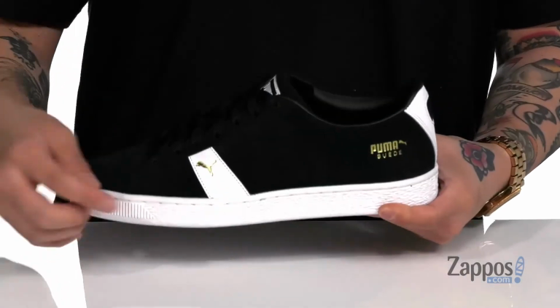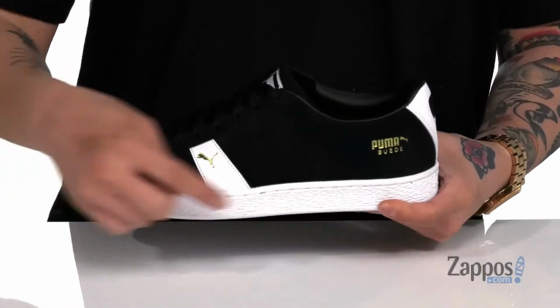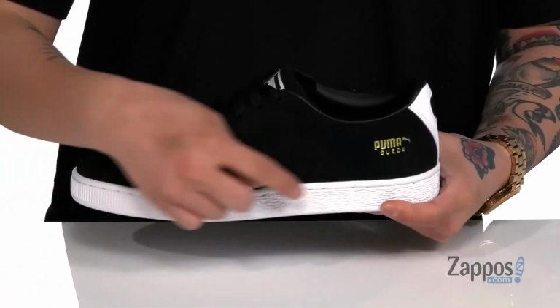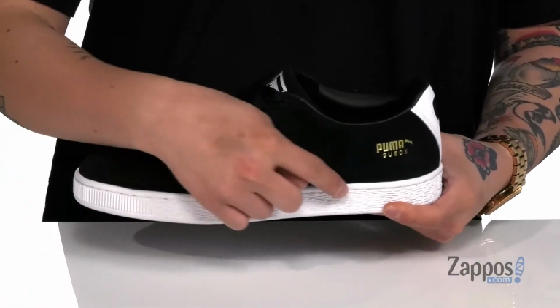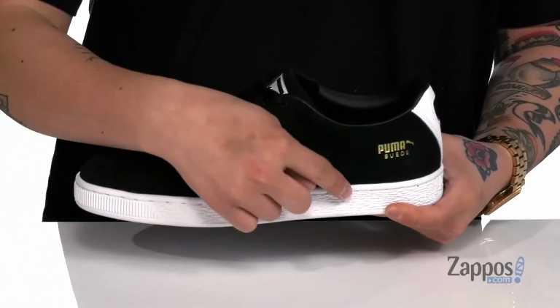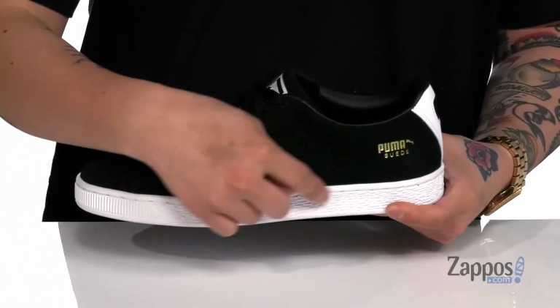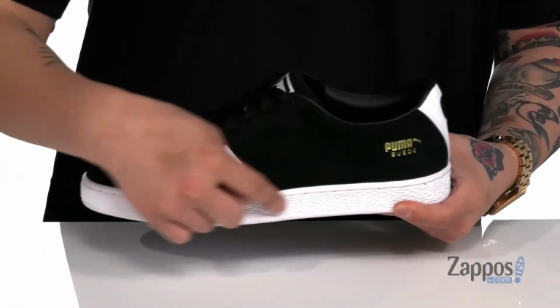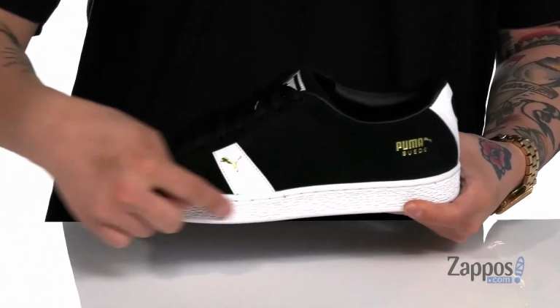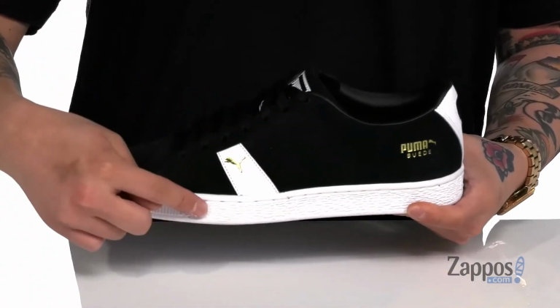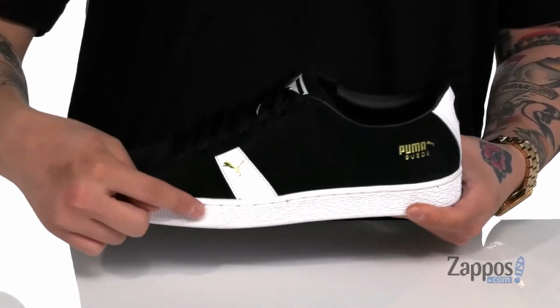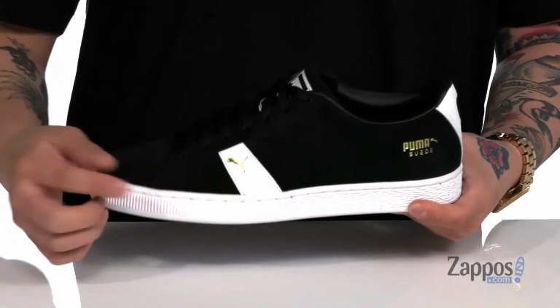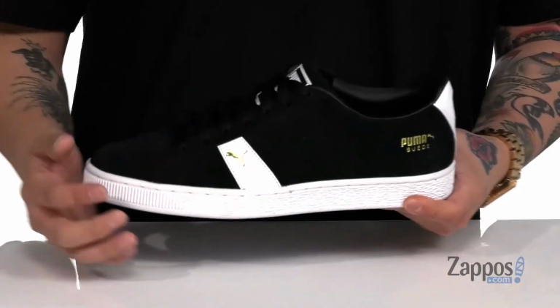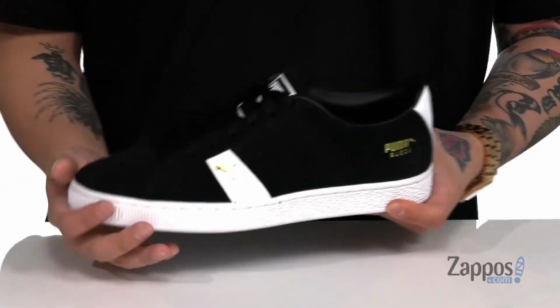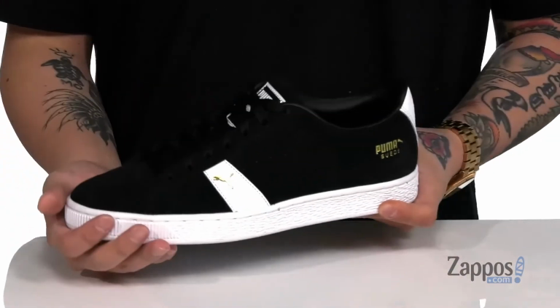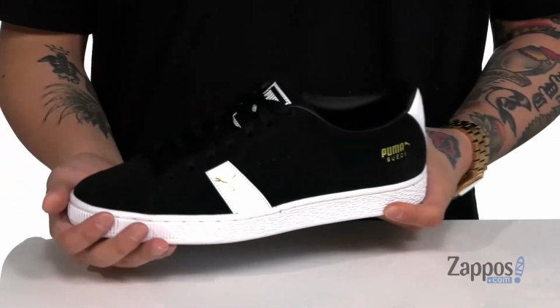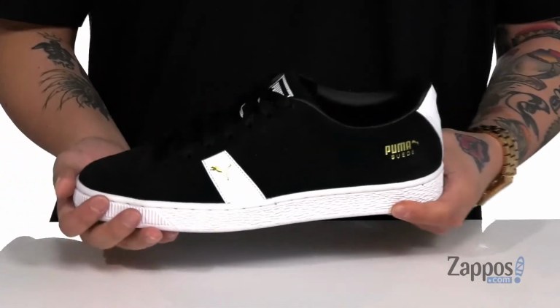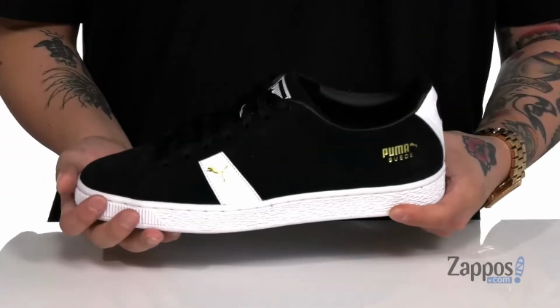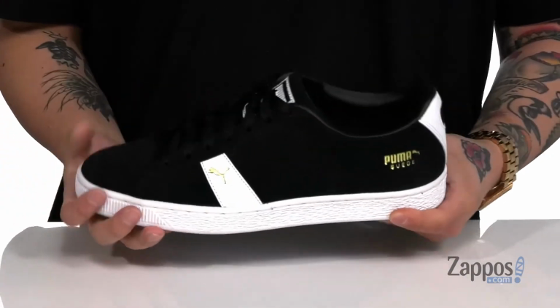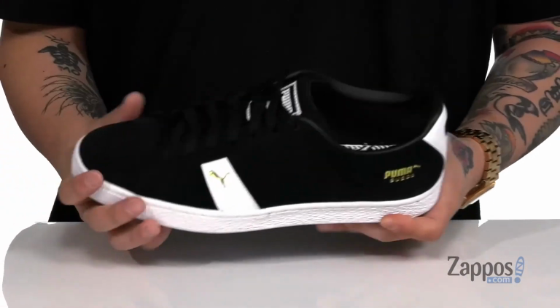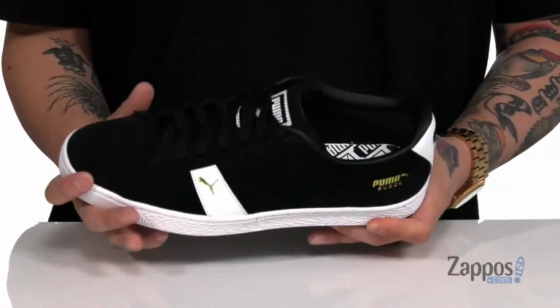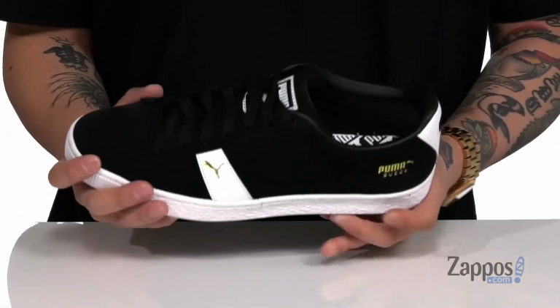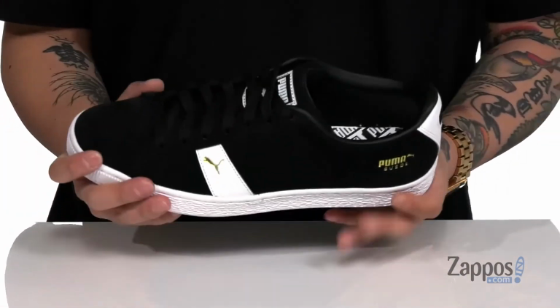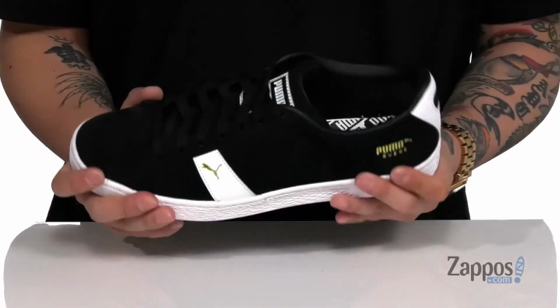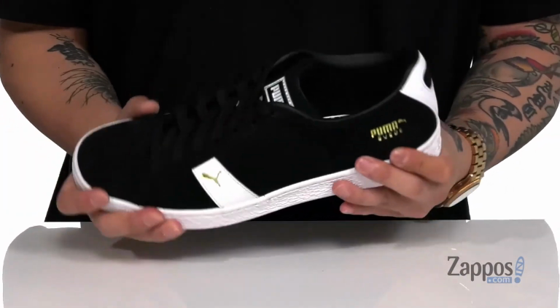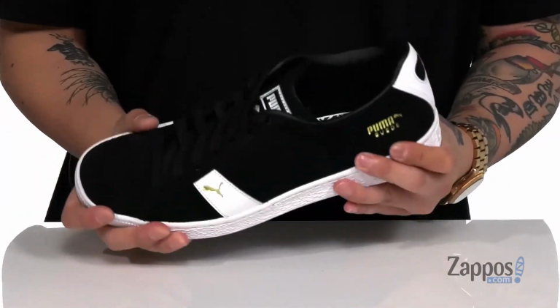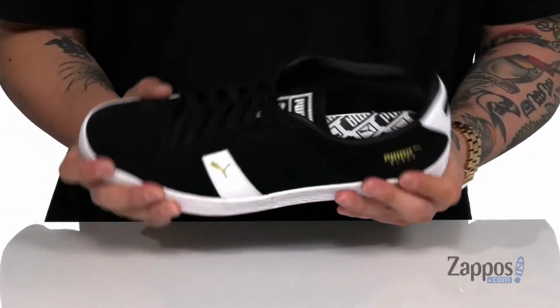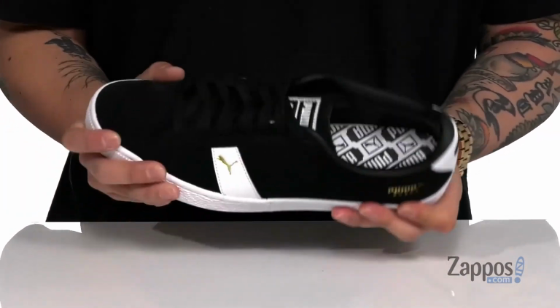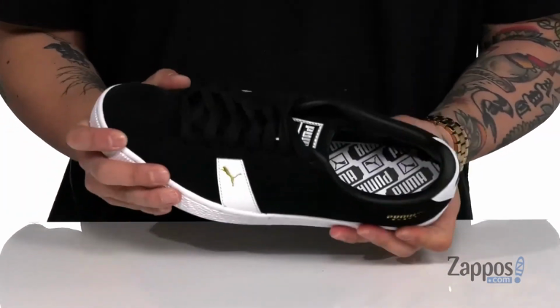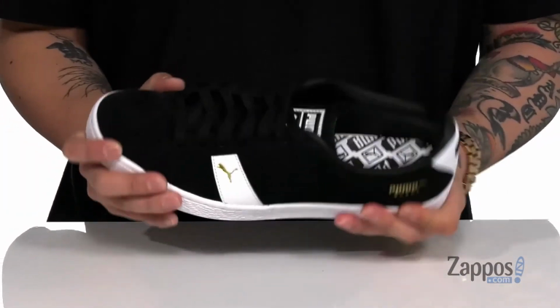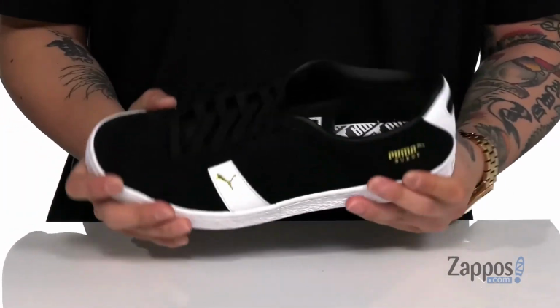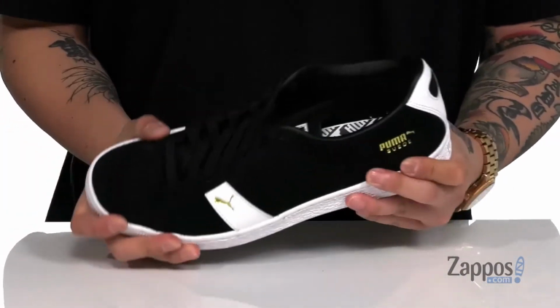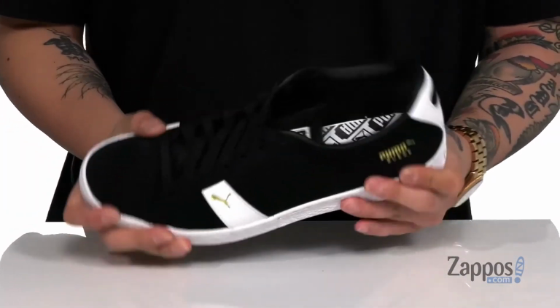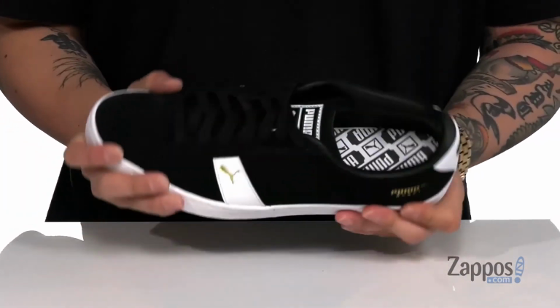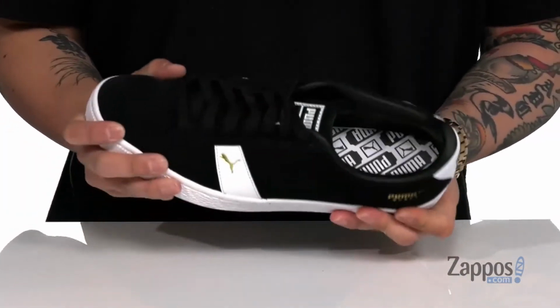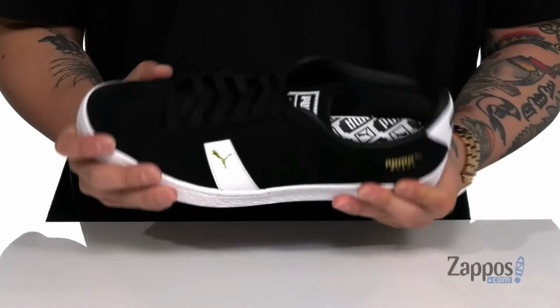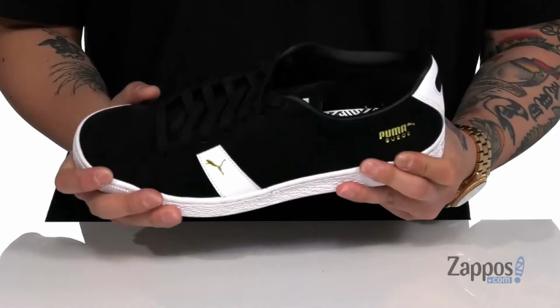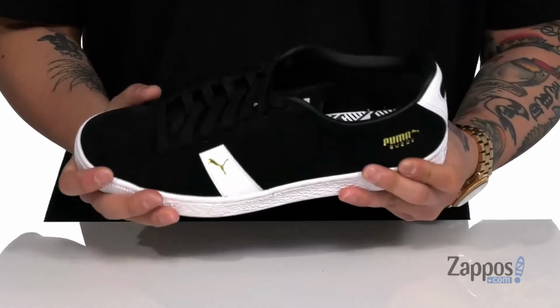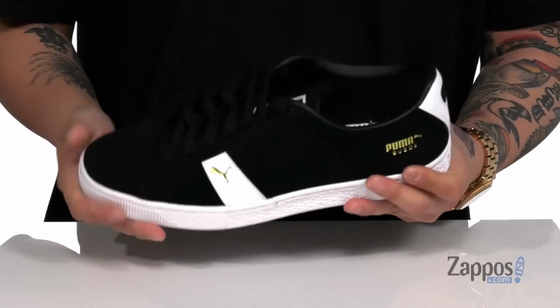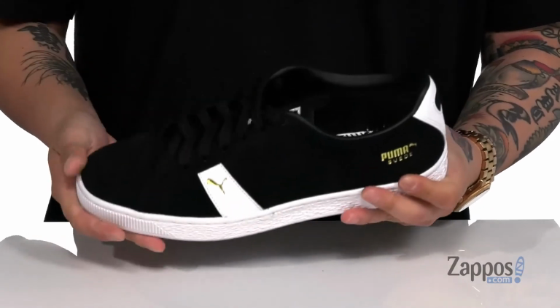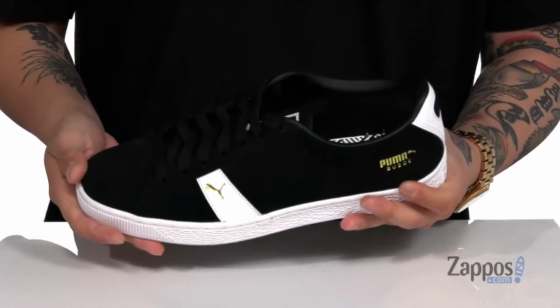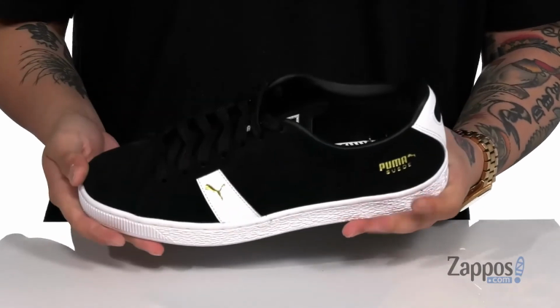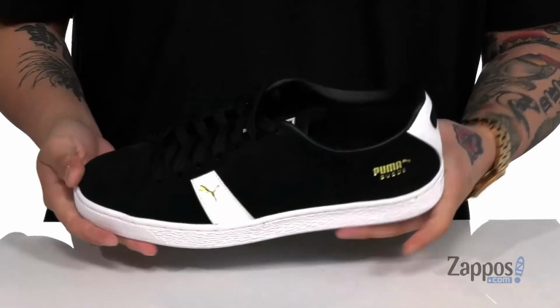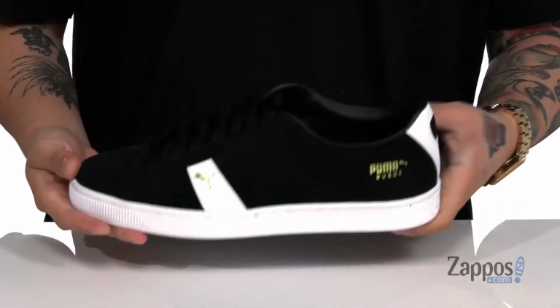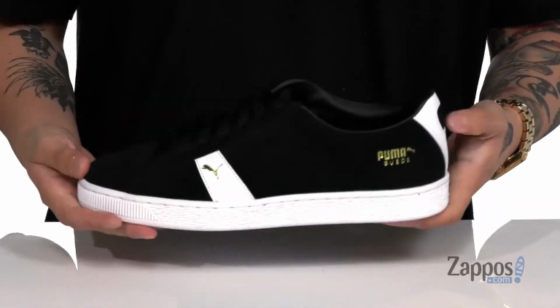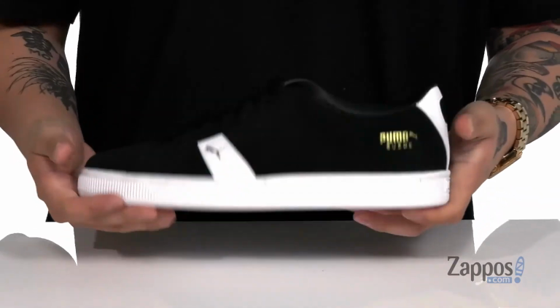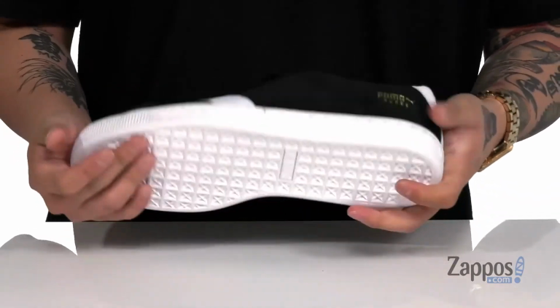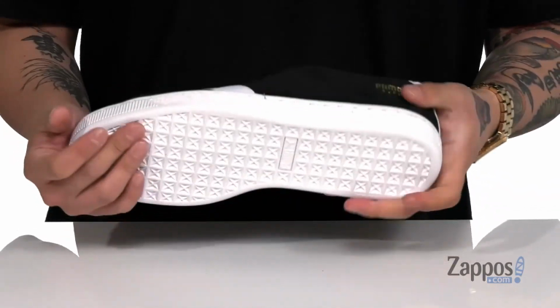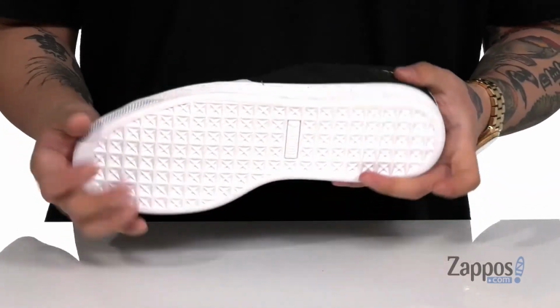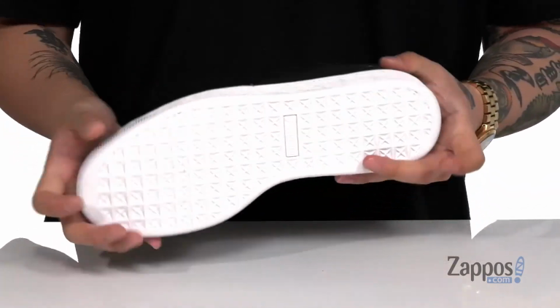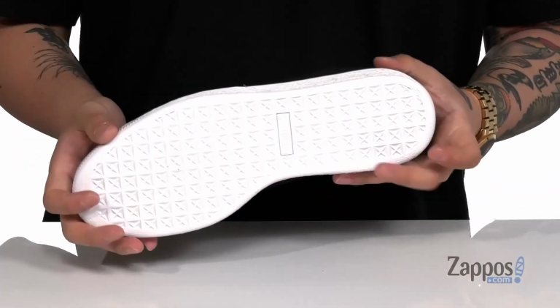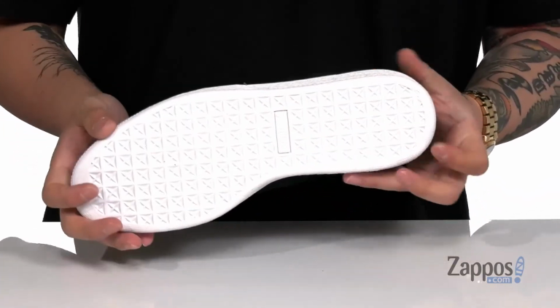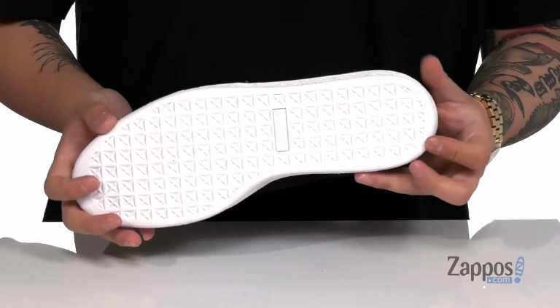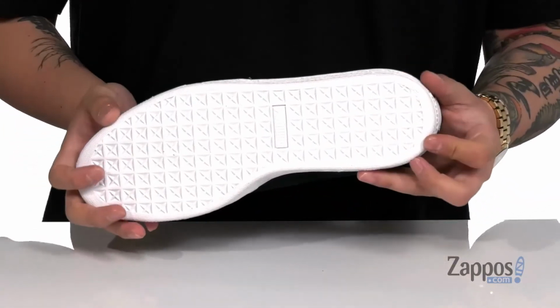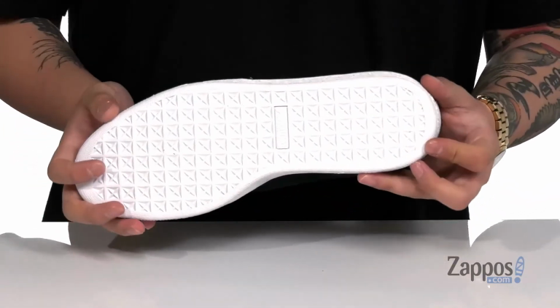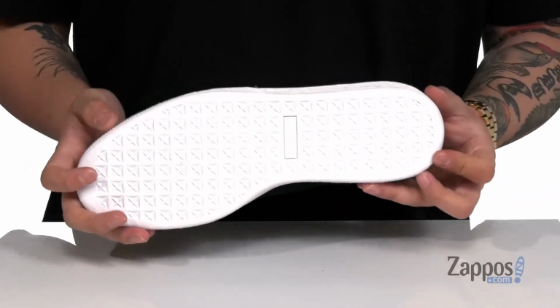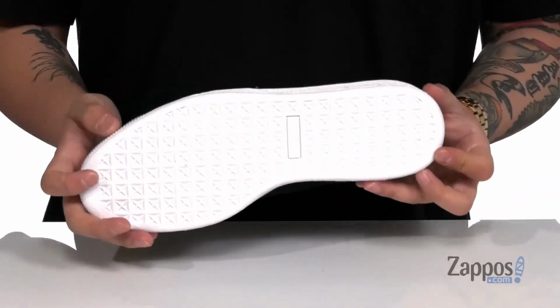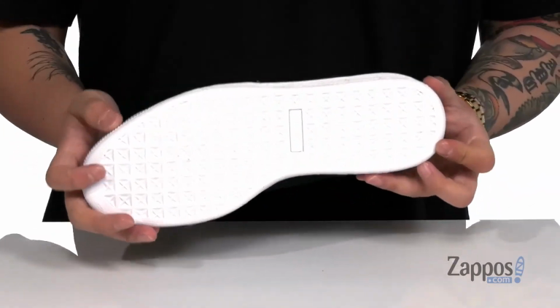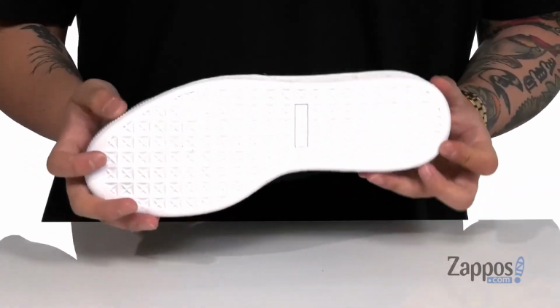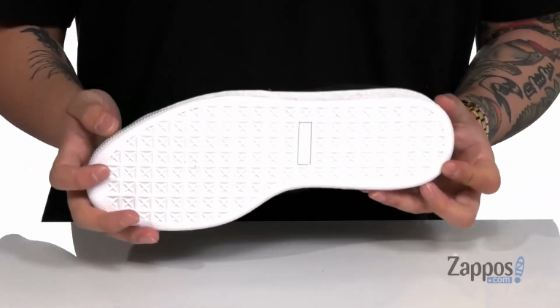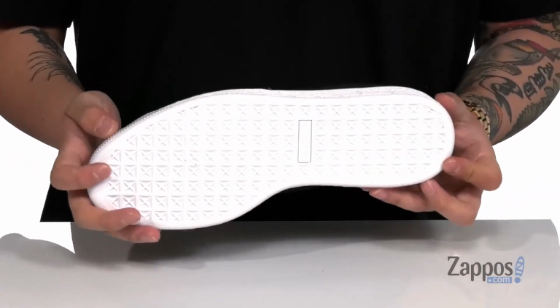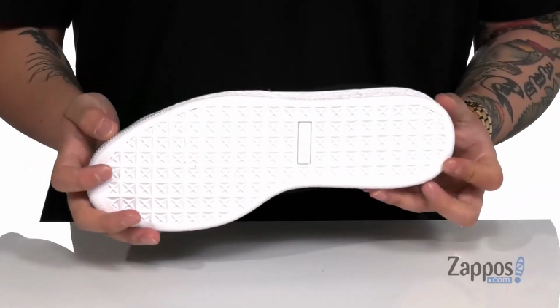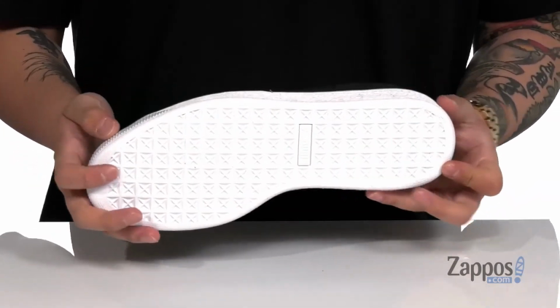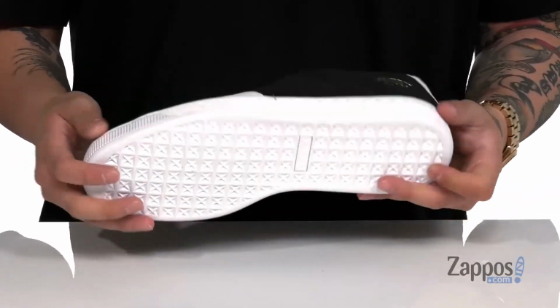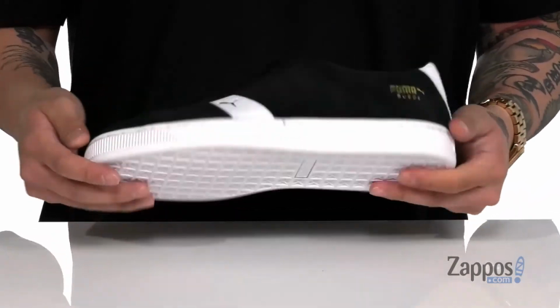Reinforced stitching on the cupsole constructed midsole keeps it nice and durable. The shoe has a flexible design and sits on top of a textured rubber outsole.